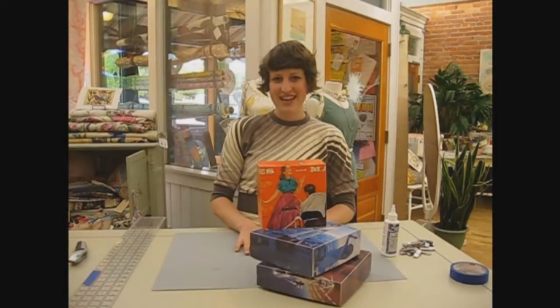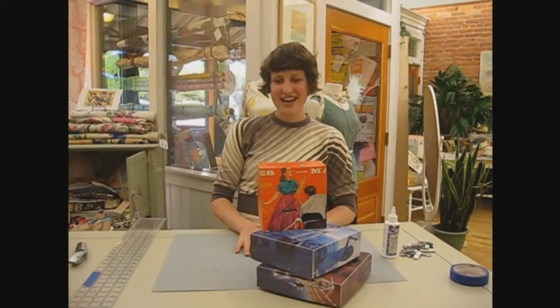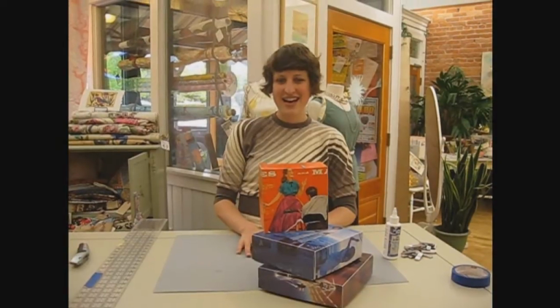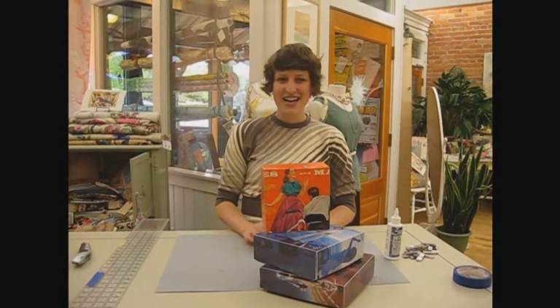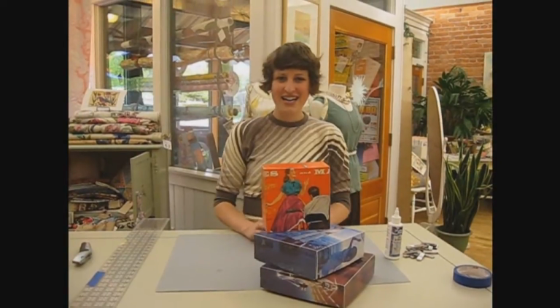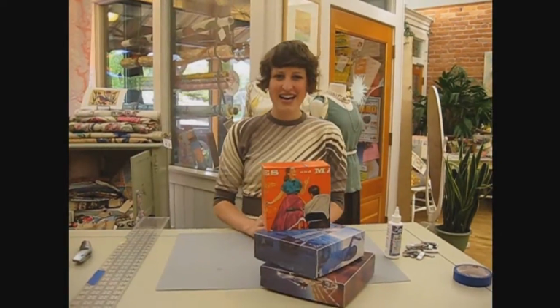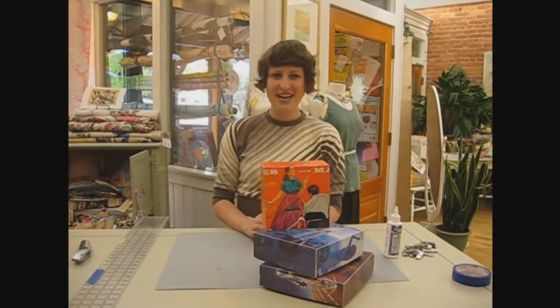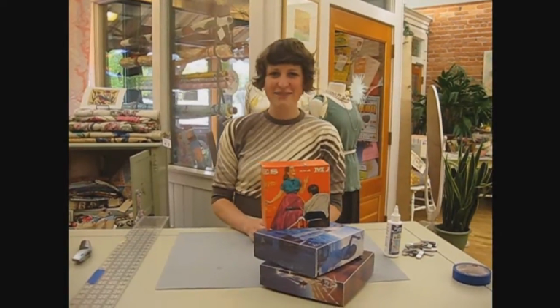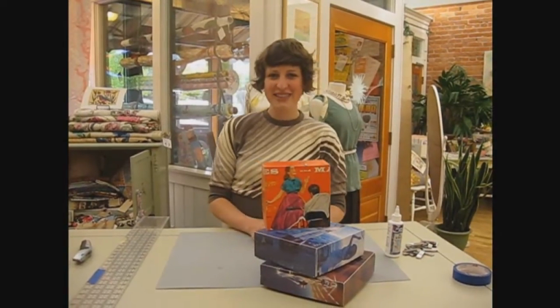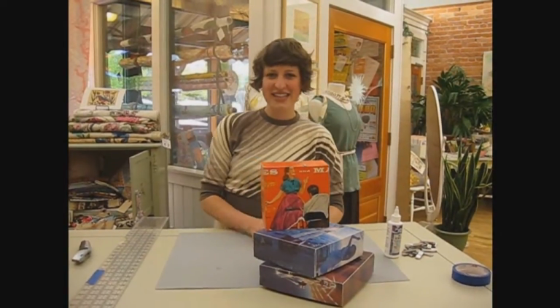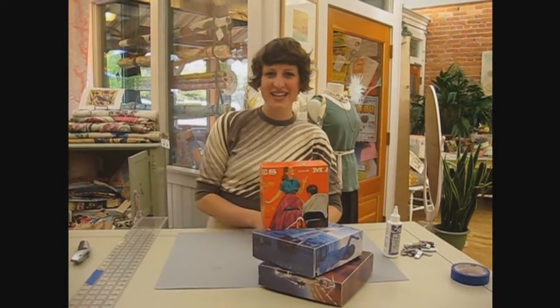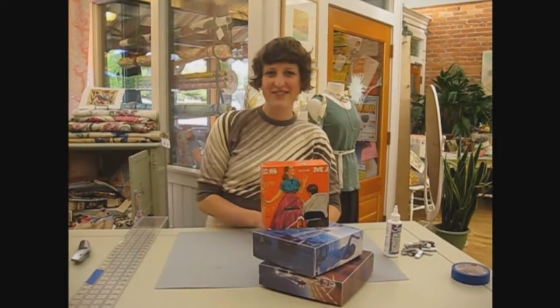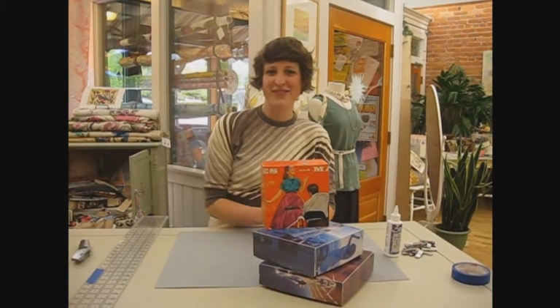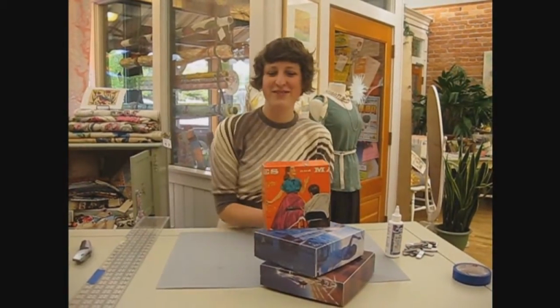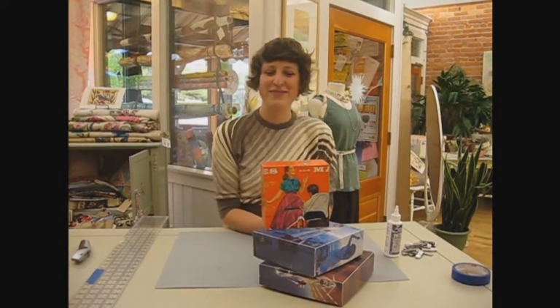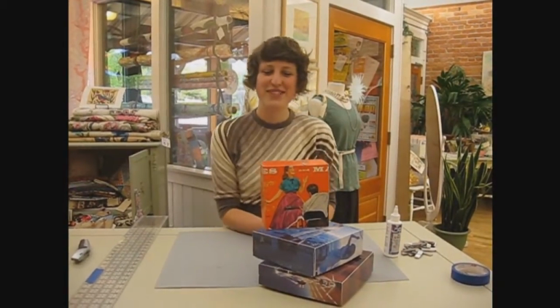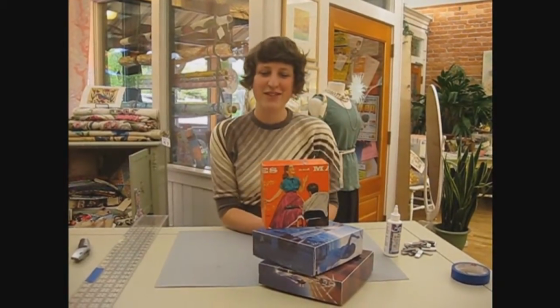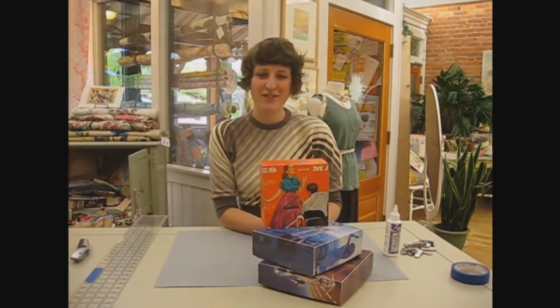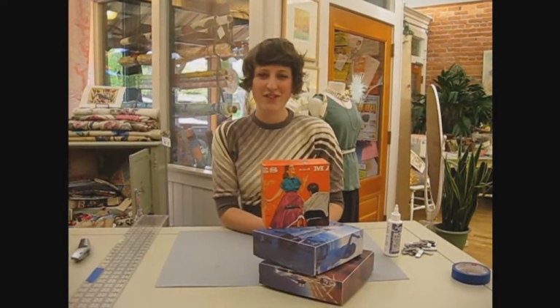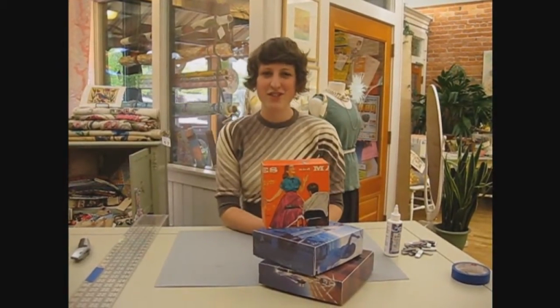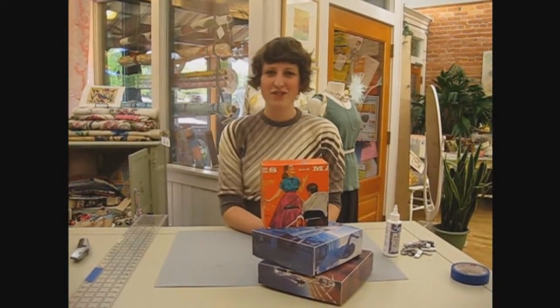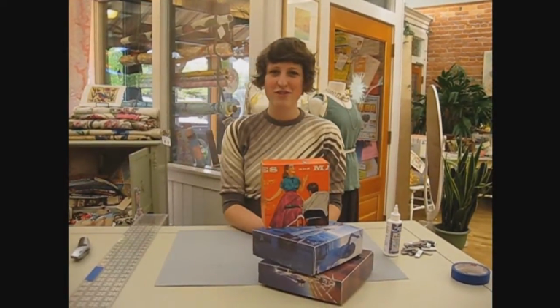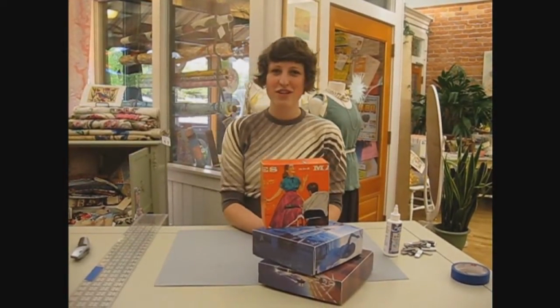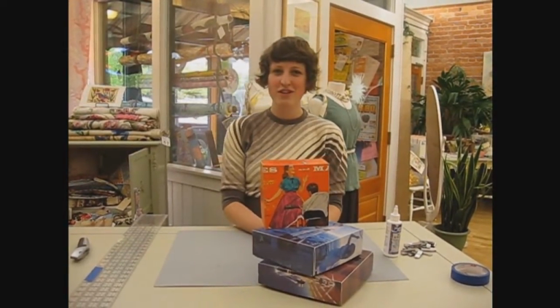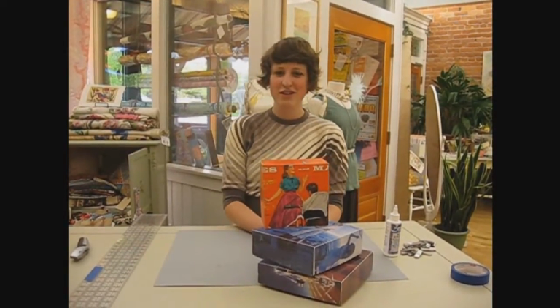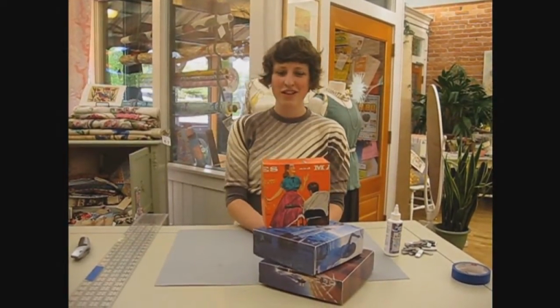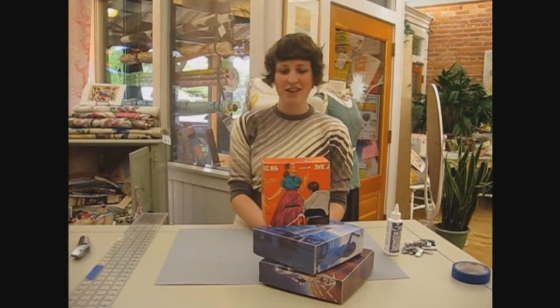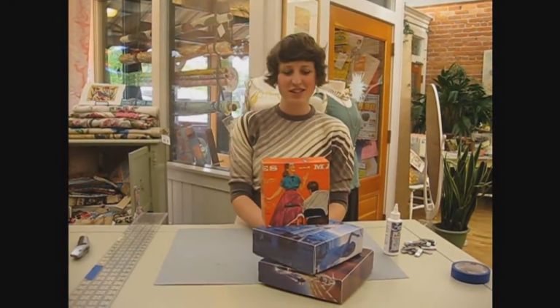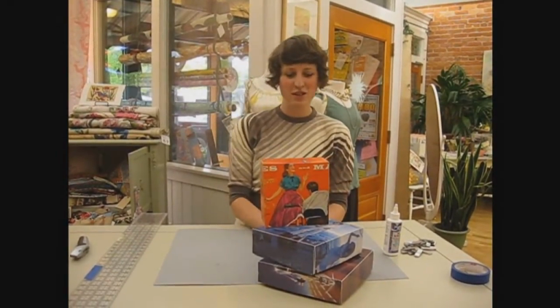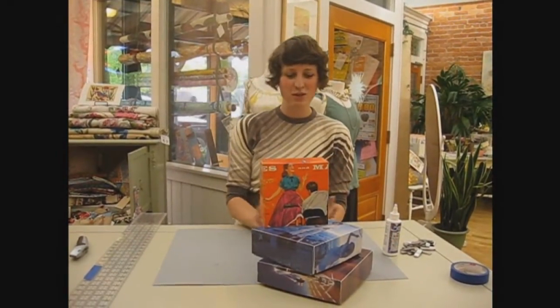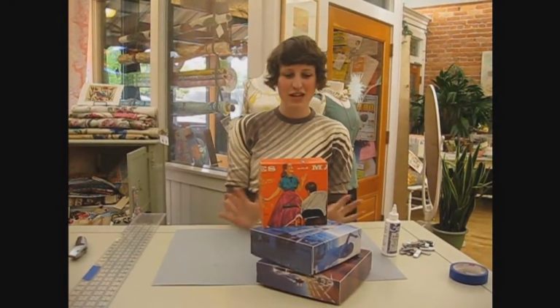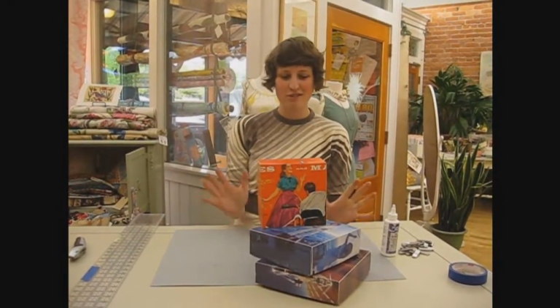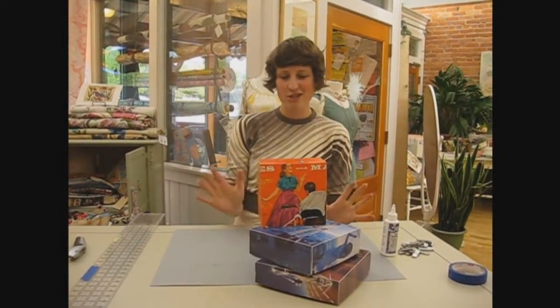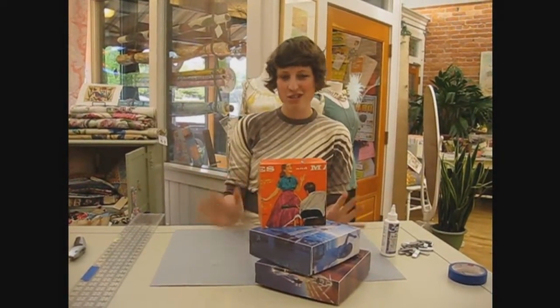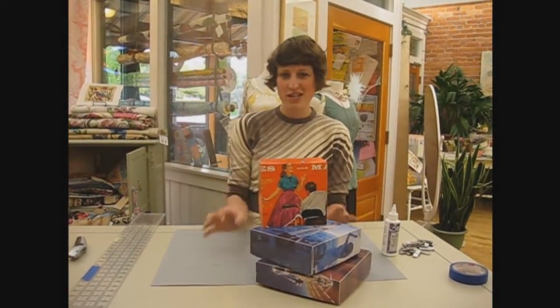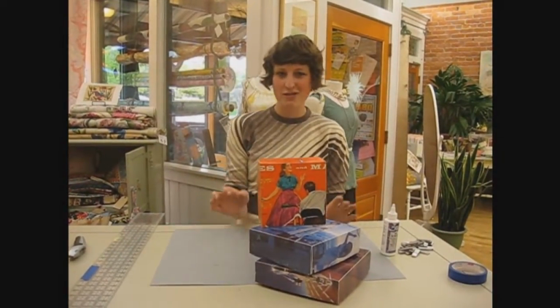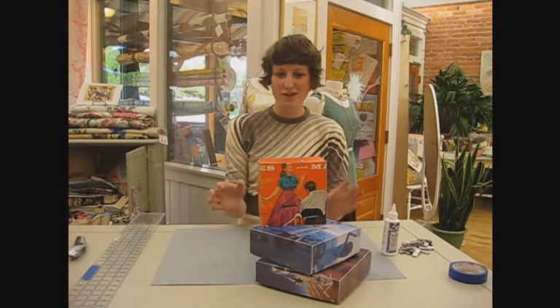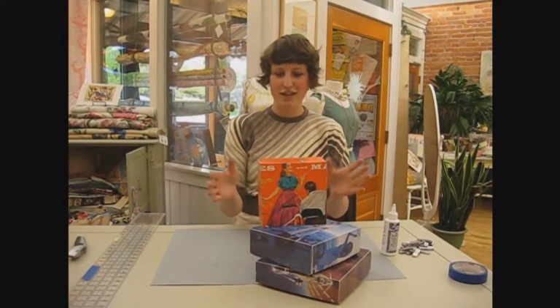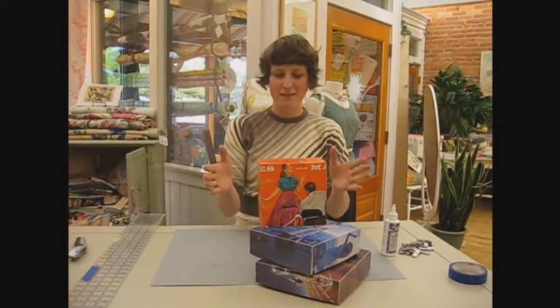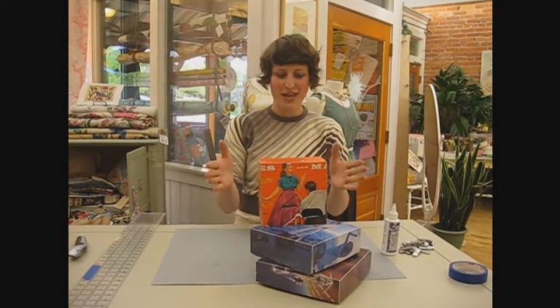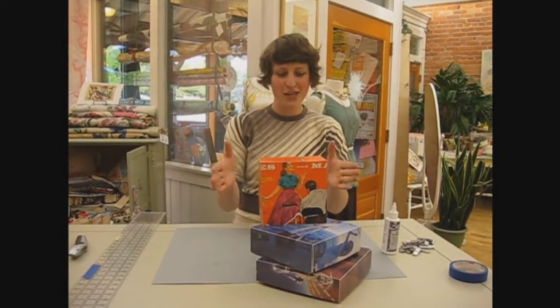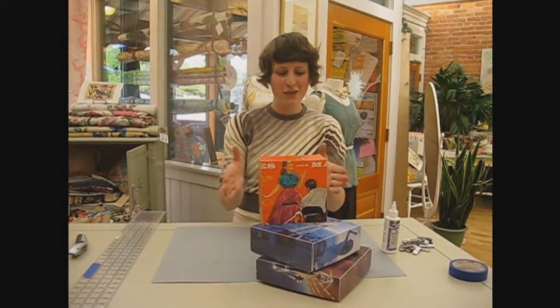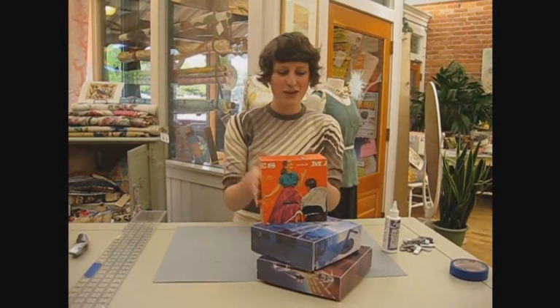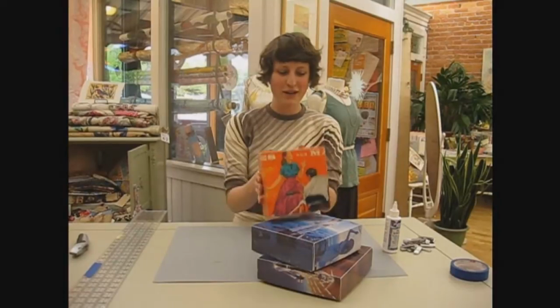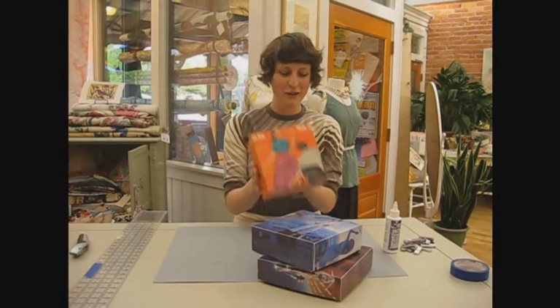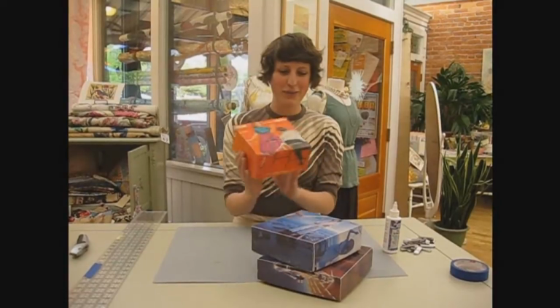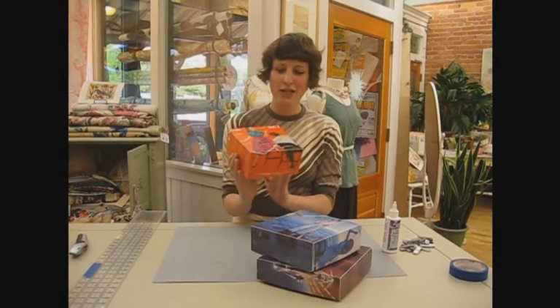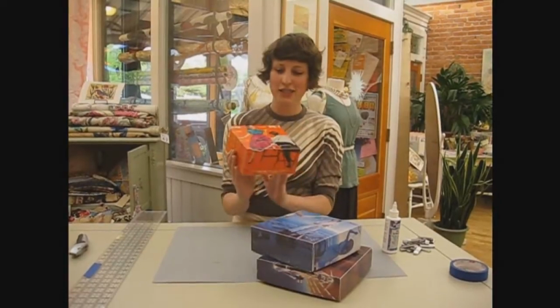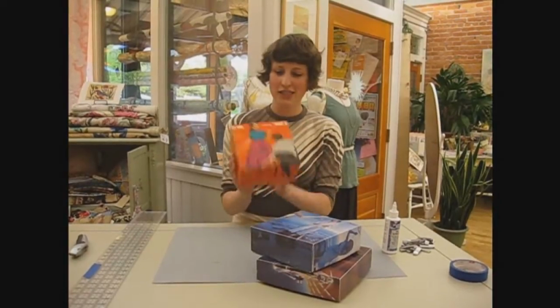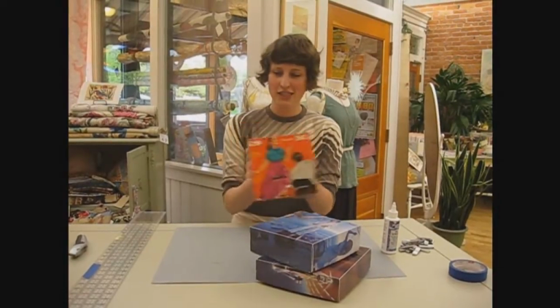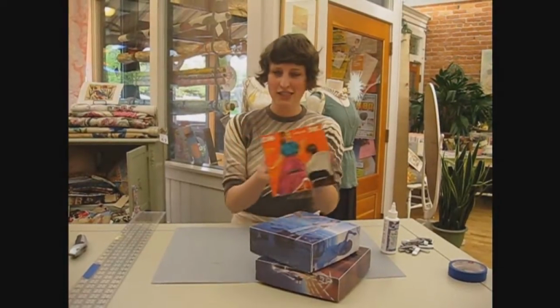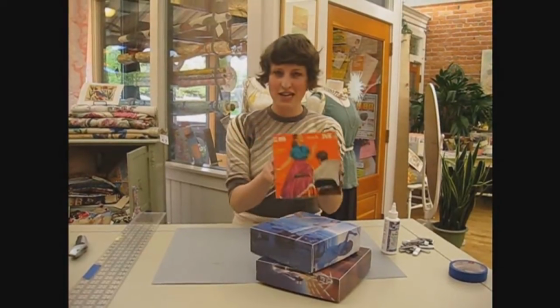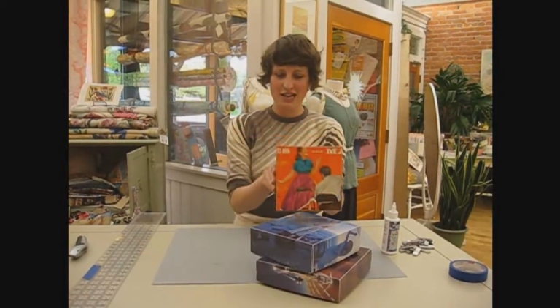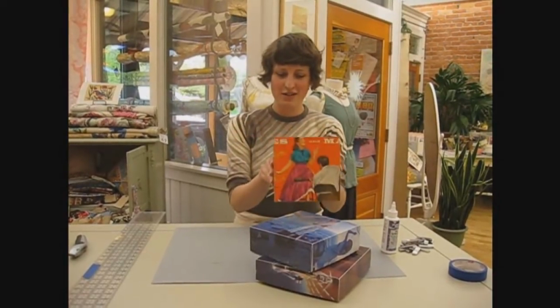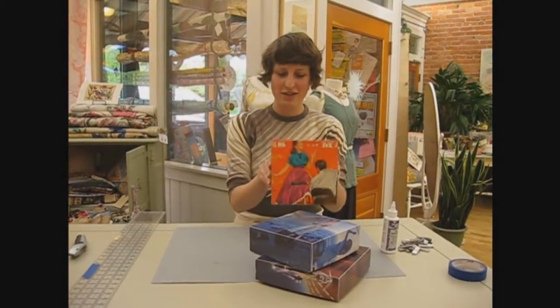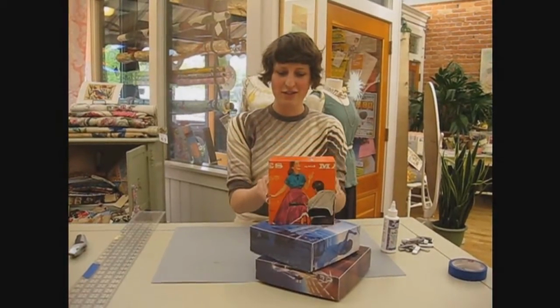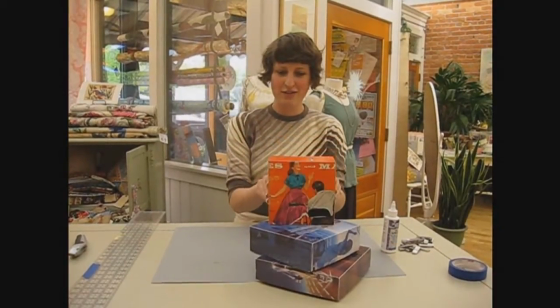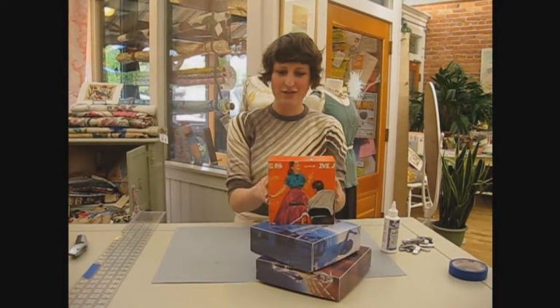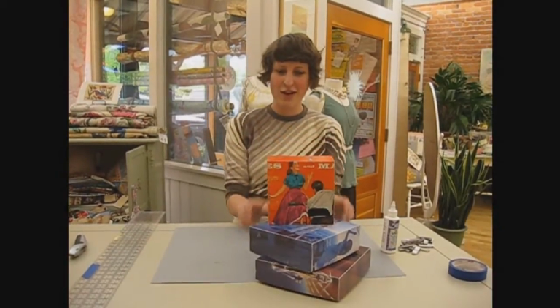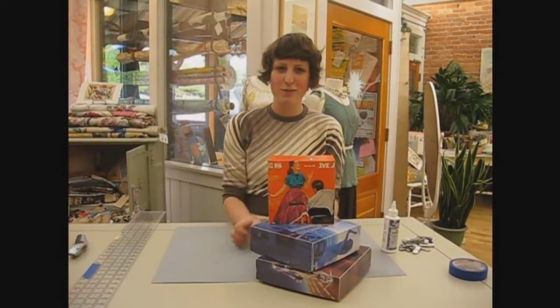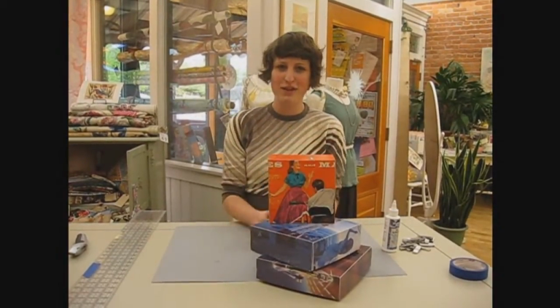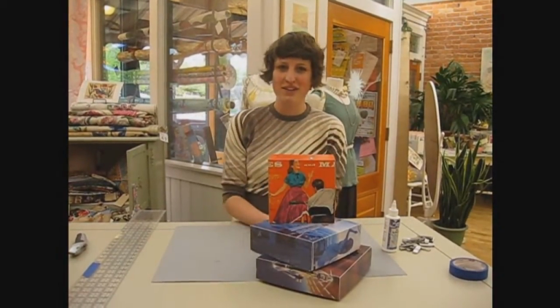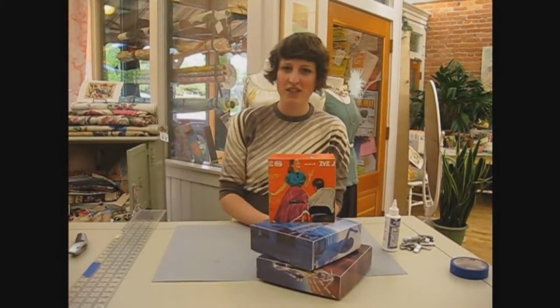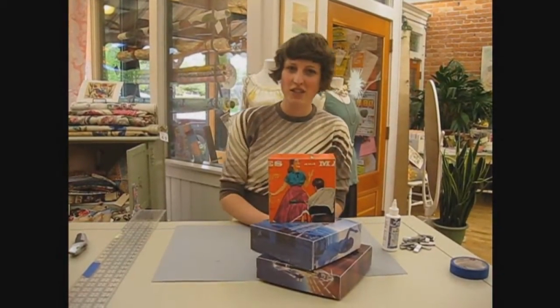Hi, I'm Leah from Selvage Studio, and in Sew Lounge today we're going to make record boxes out of album covers.